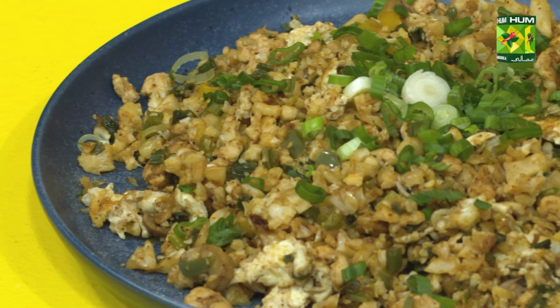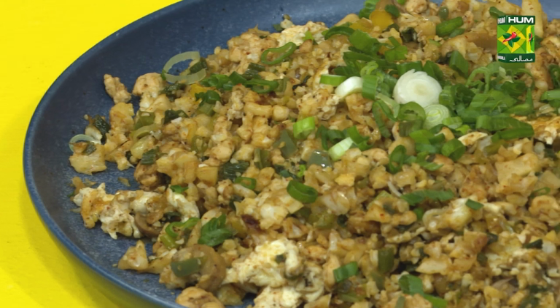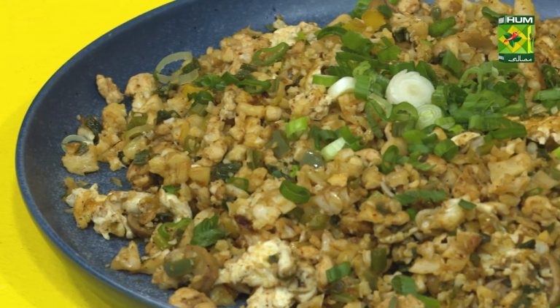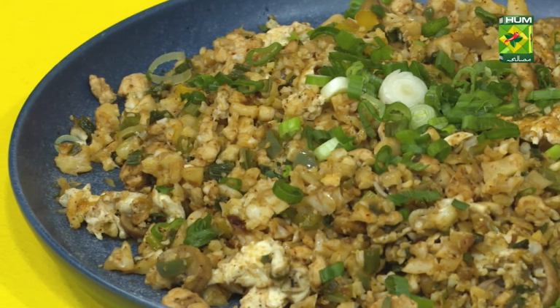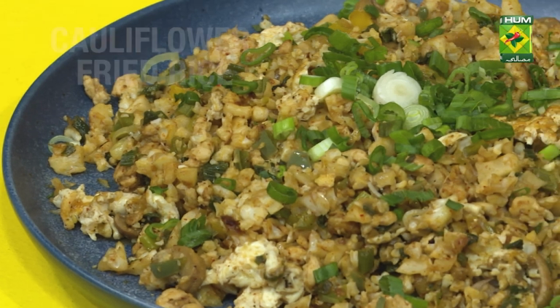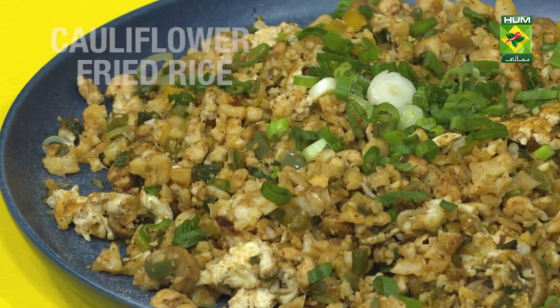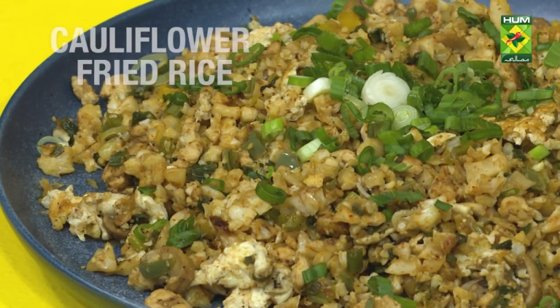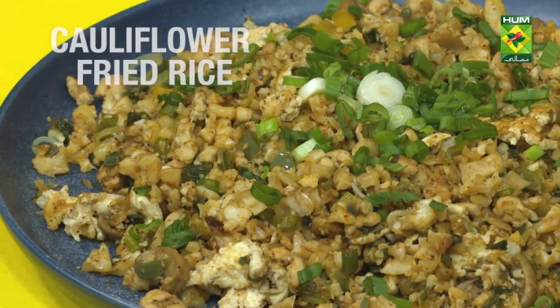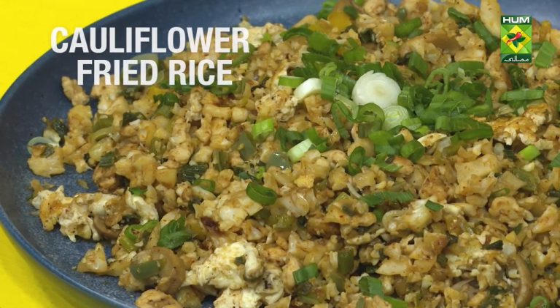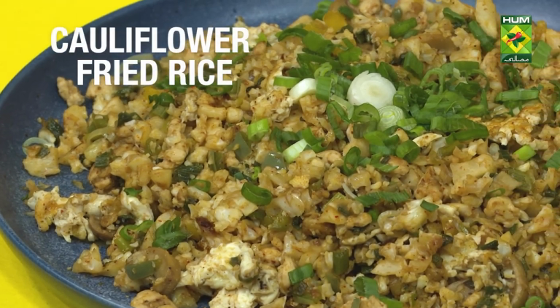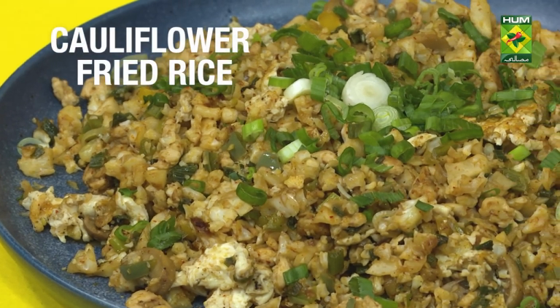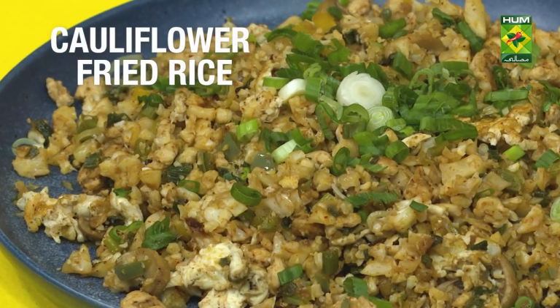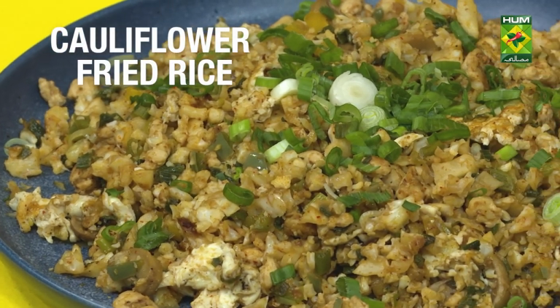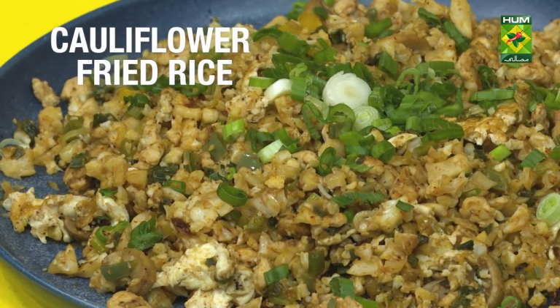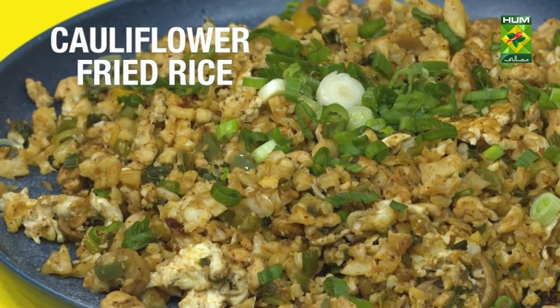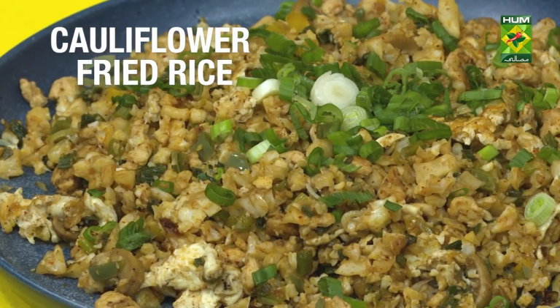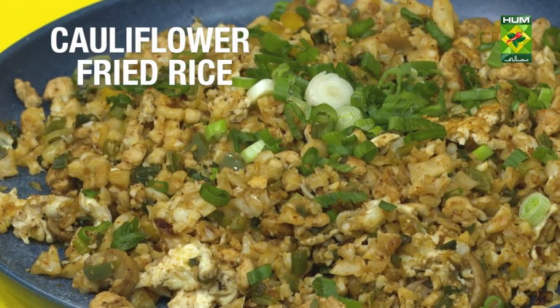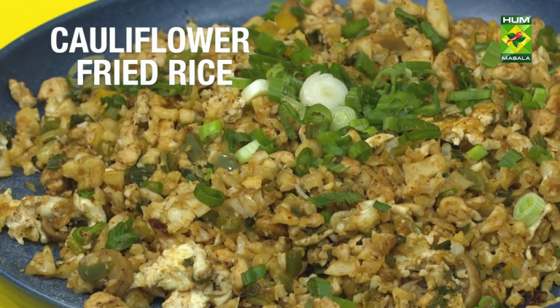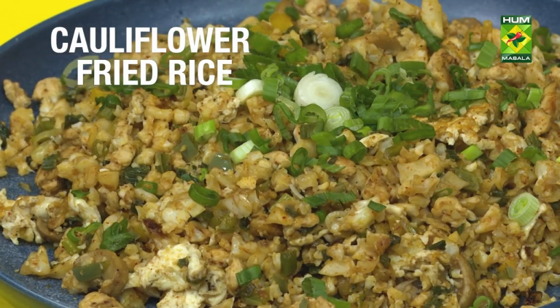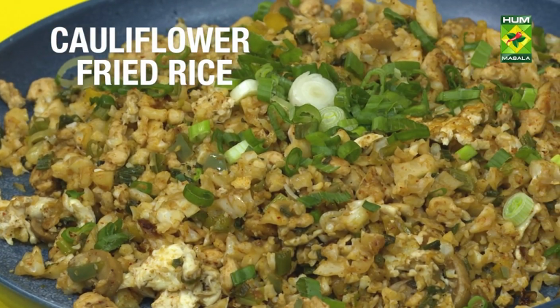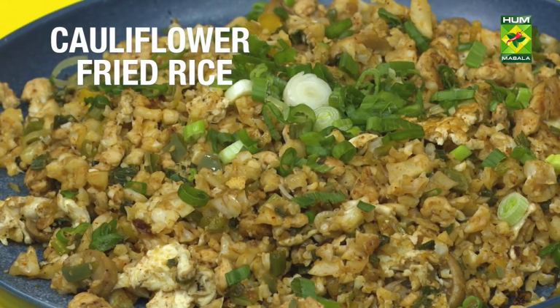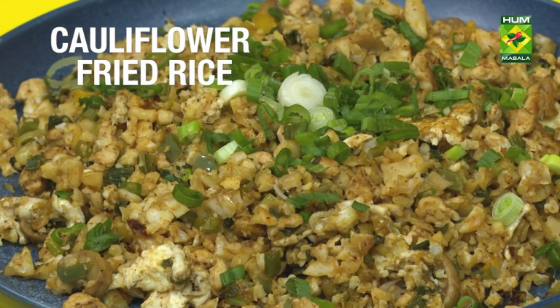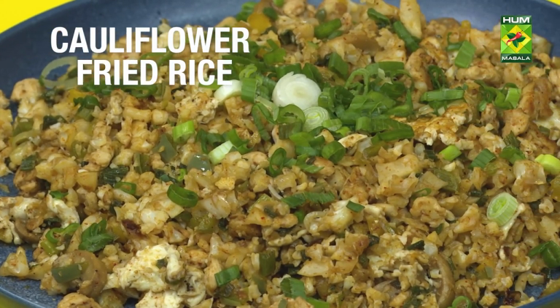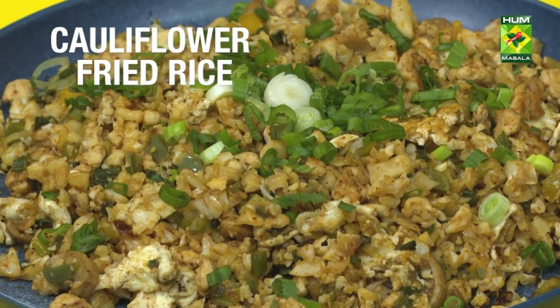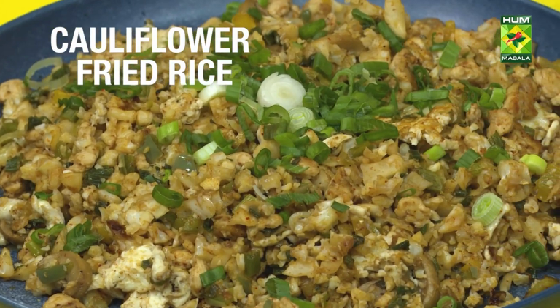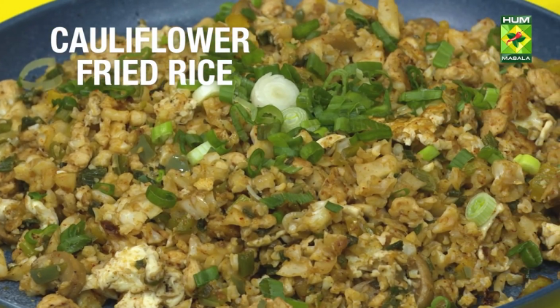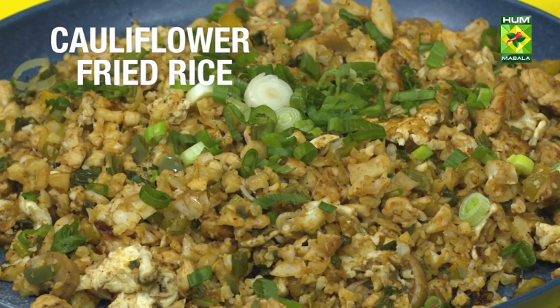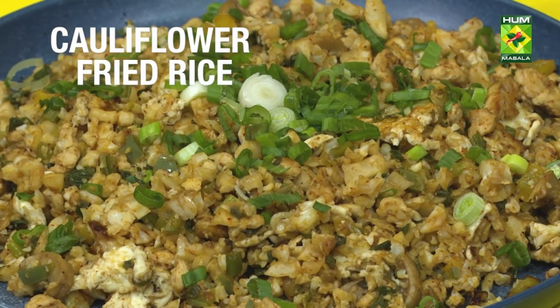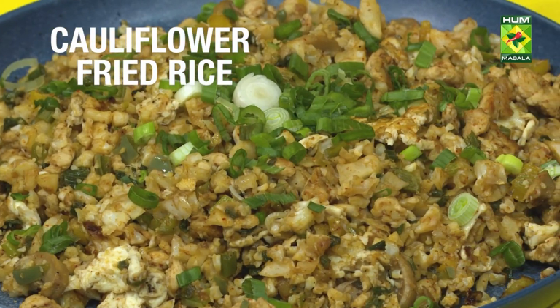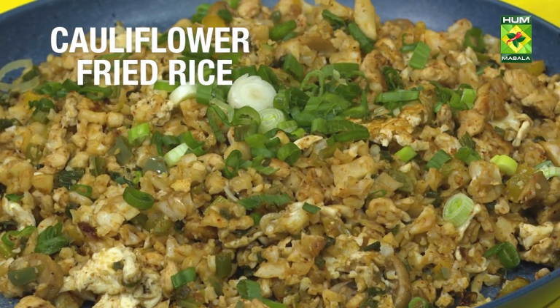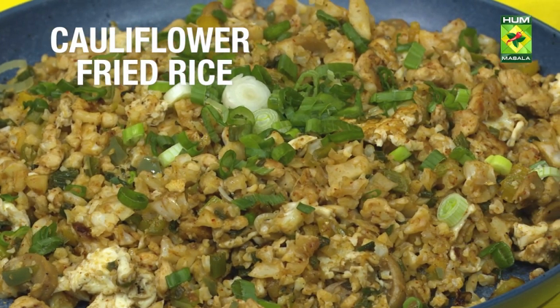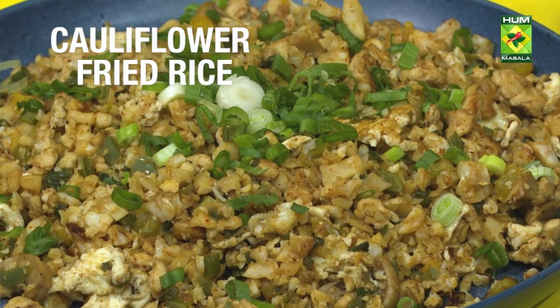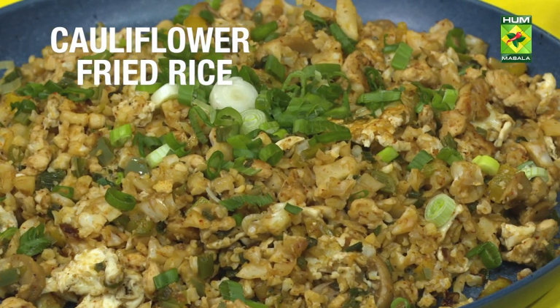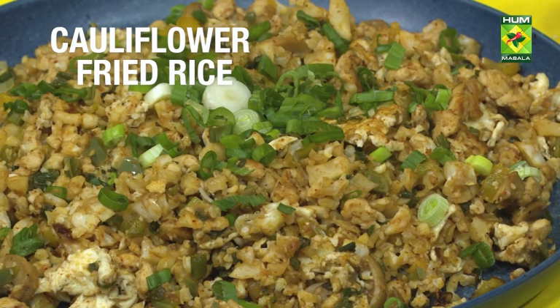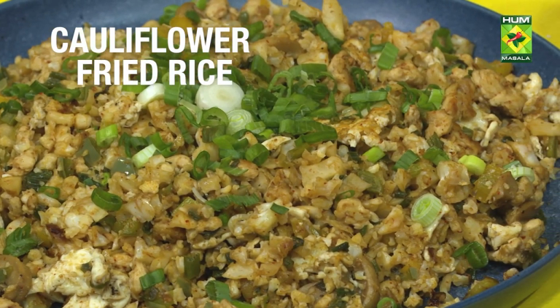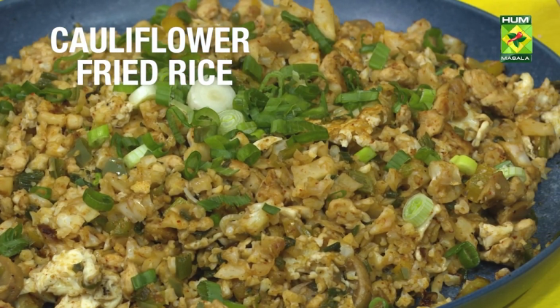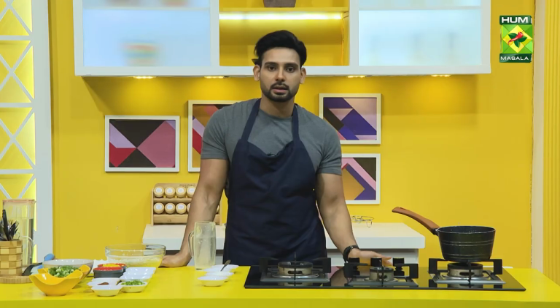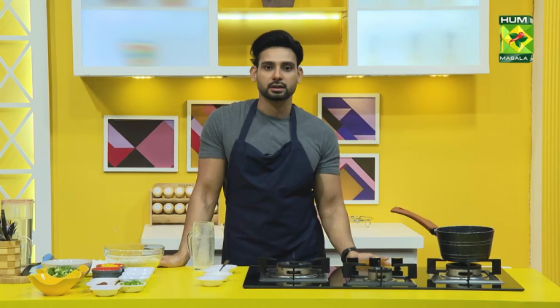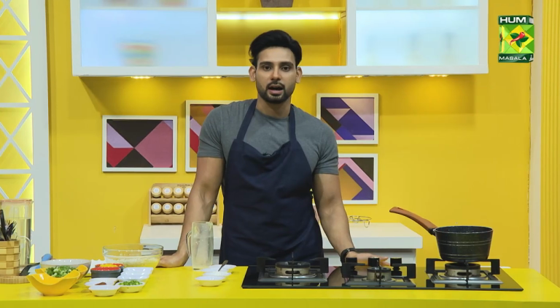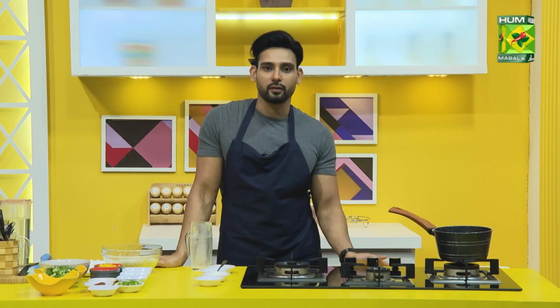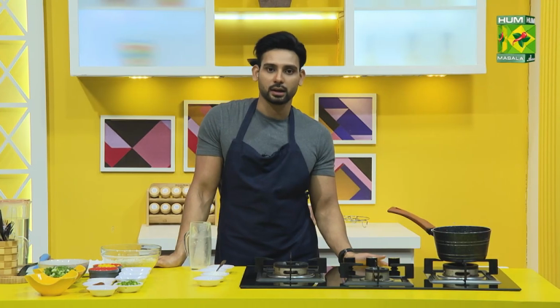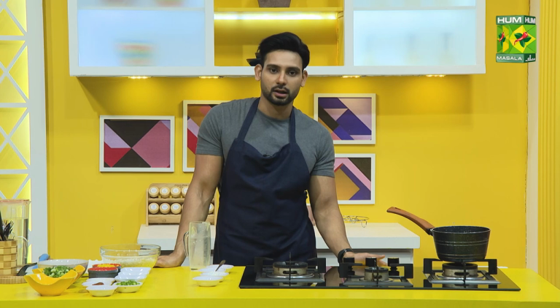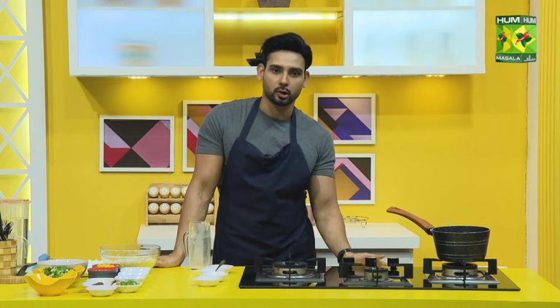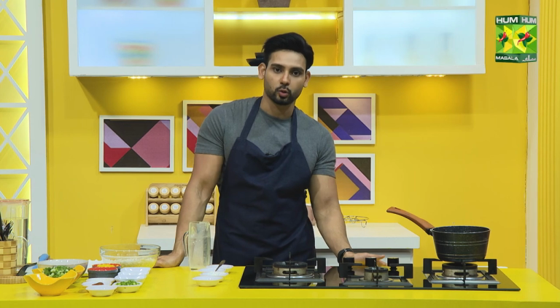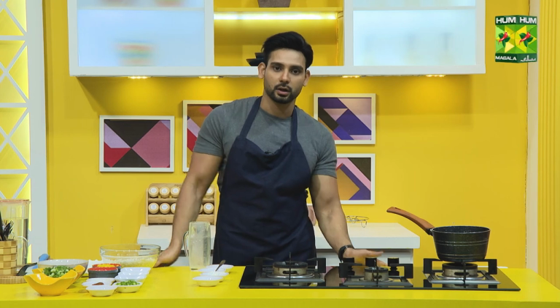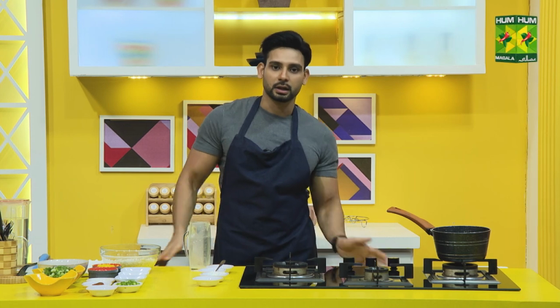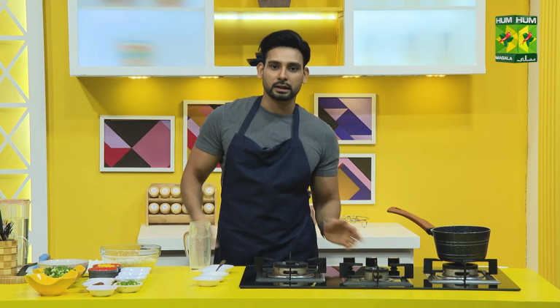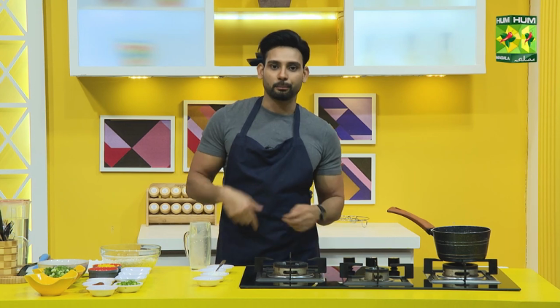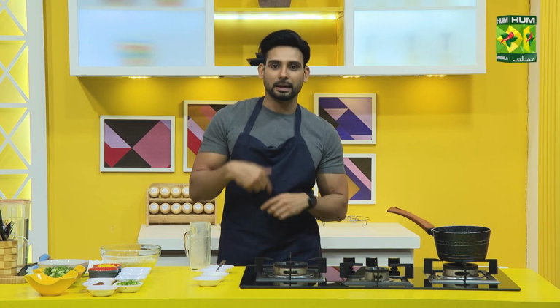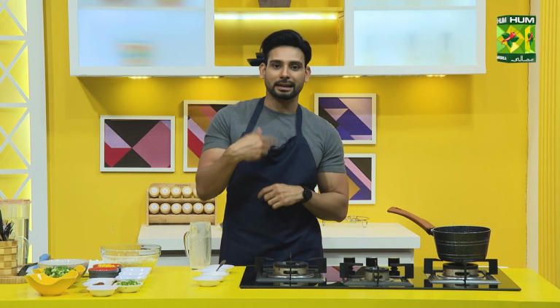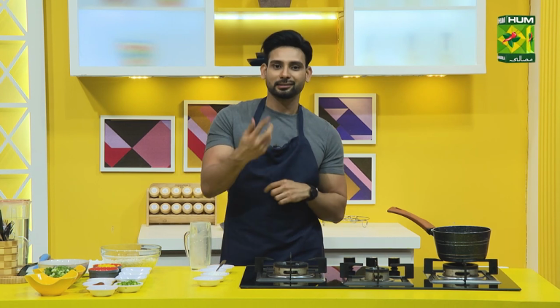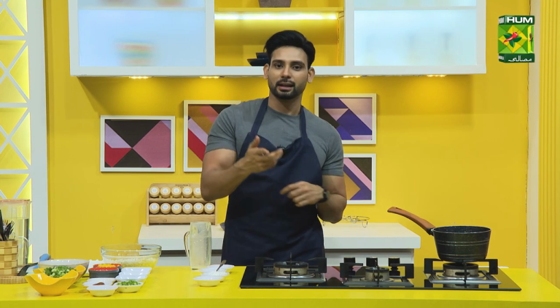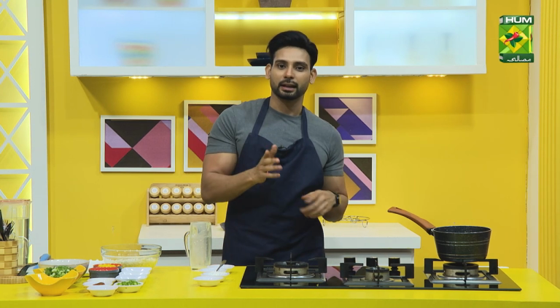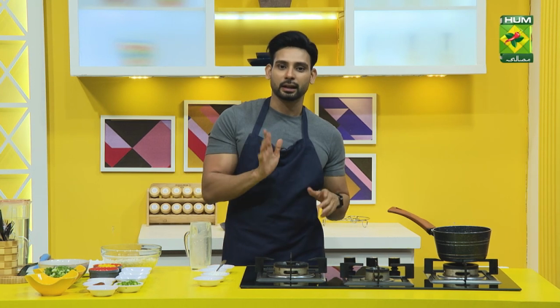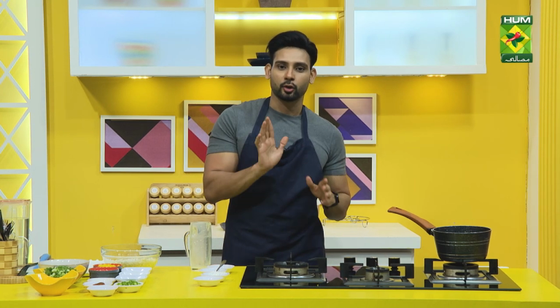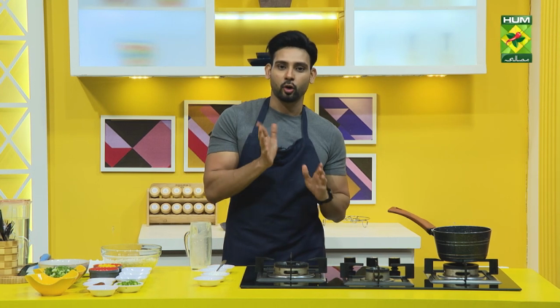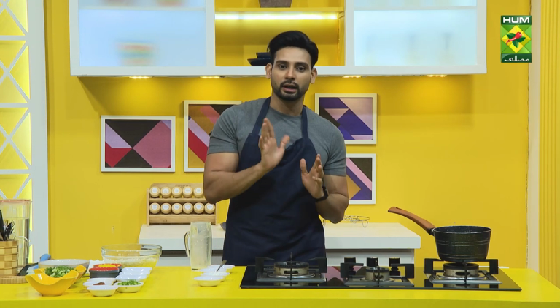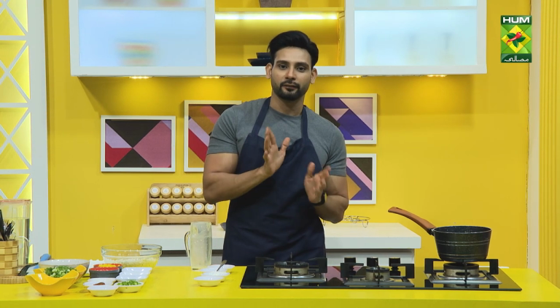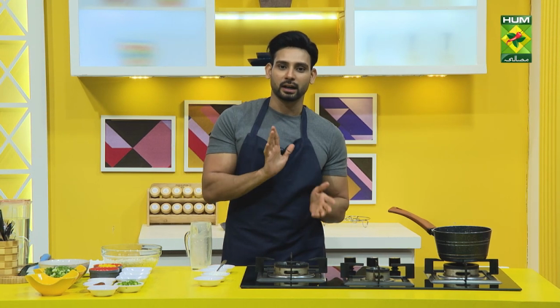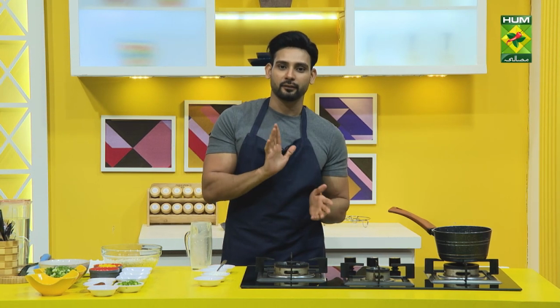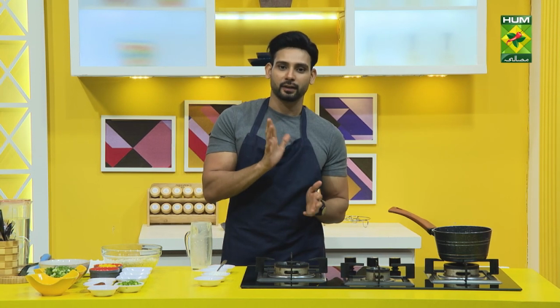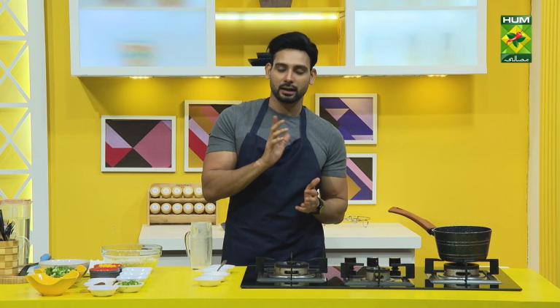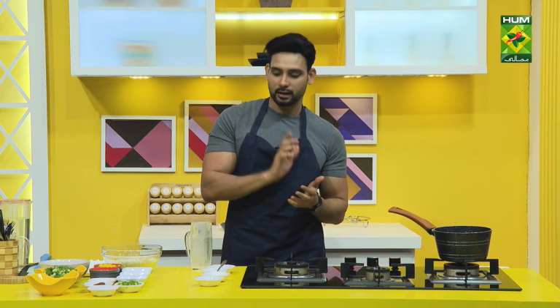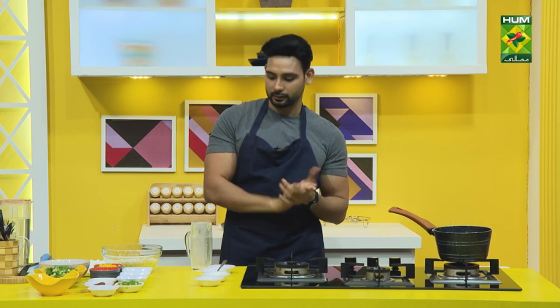Today's recipe which we are making is cauliflower fried rice. We will replace it with cauliflower fried rice.